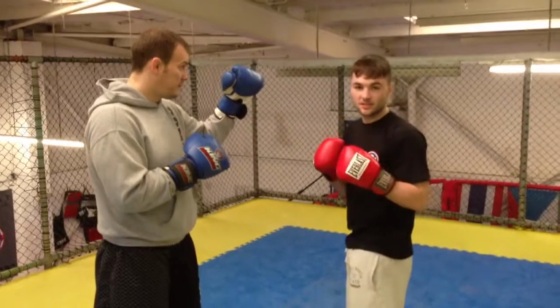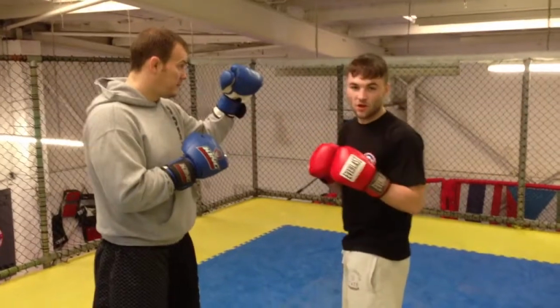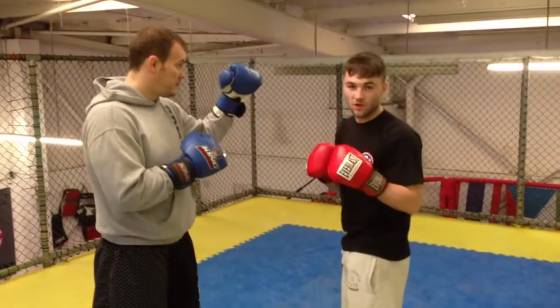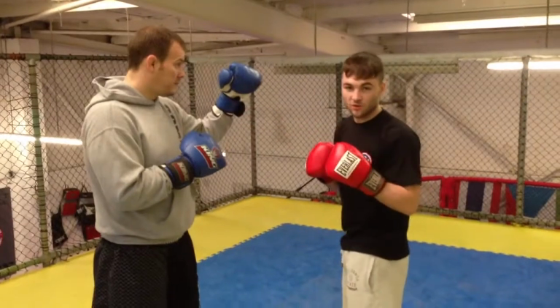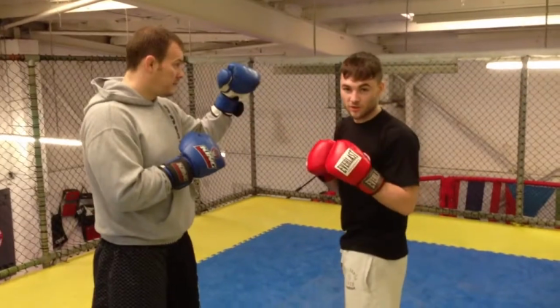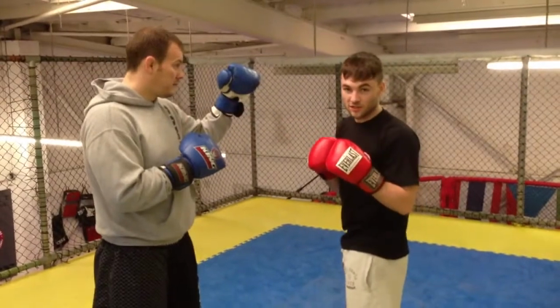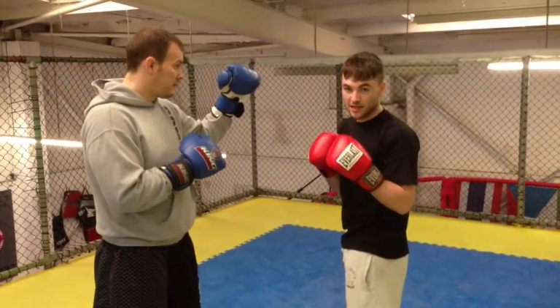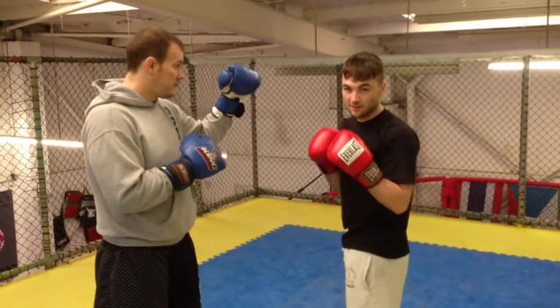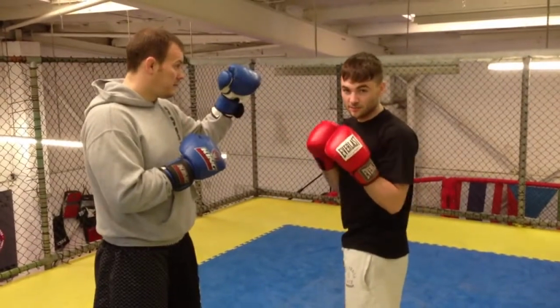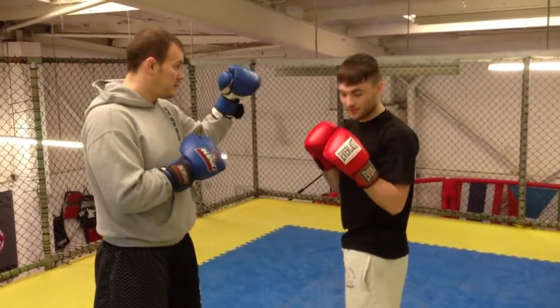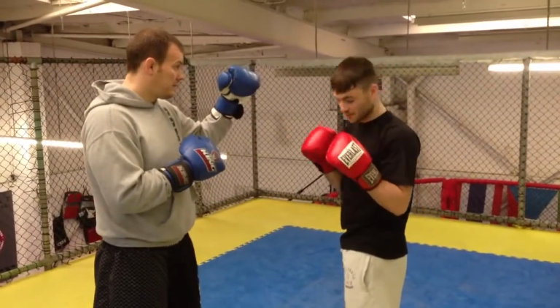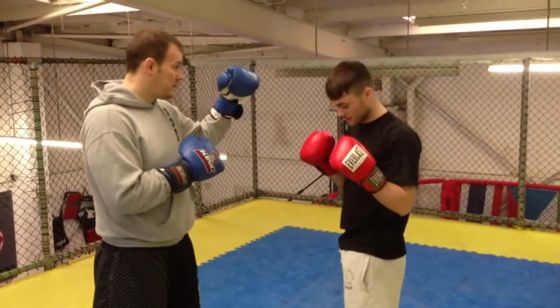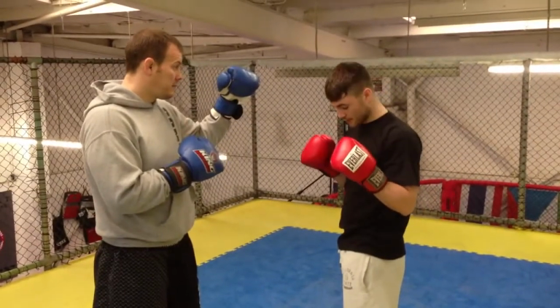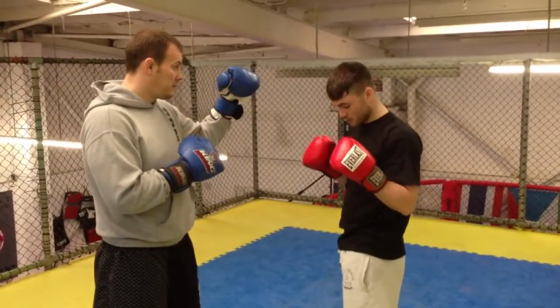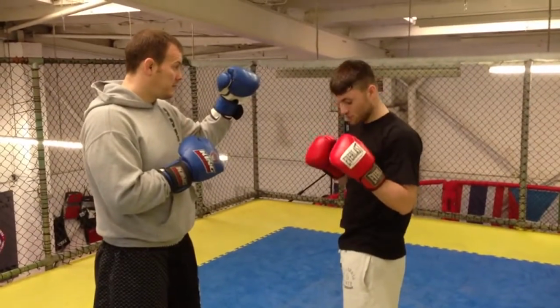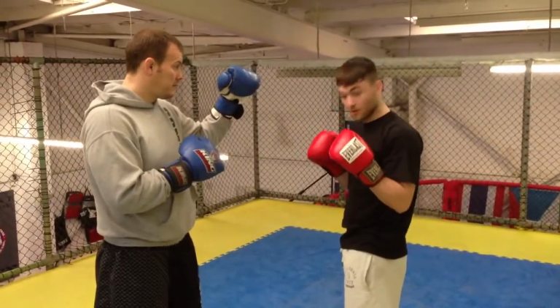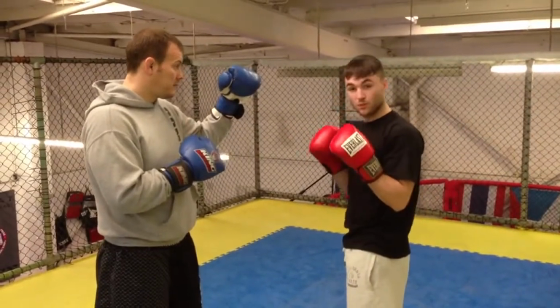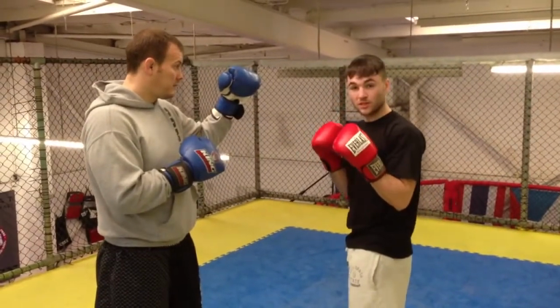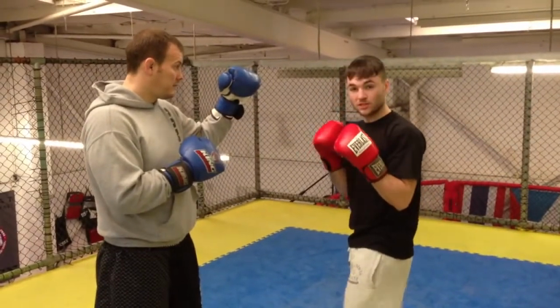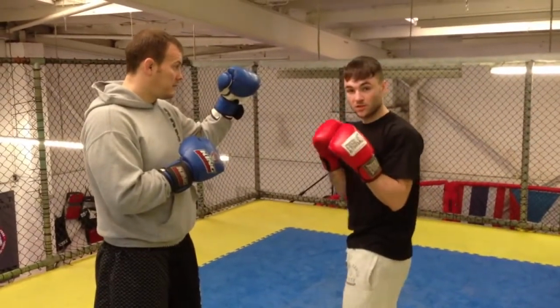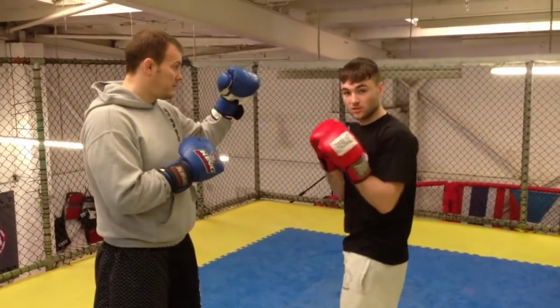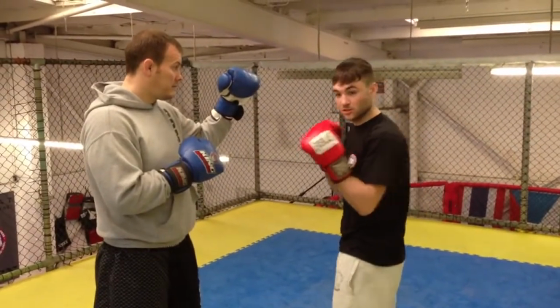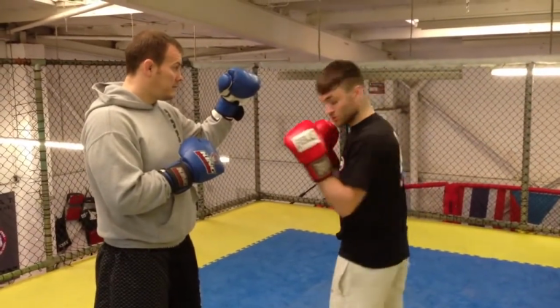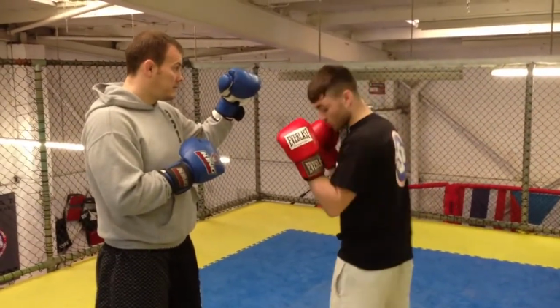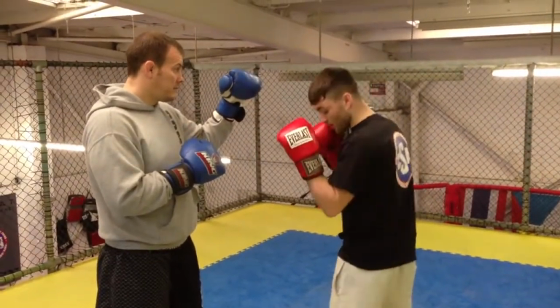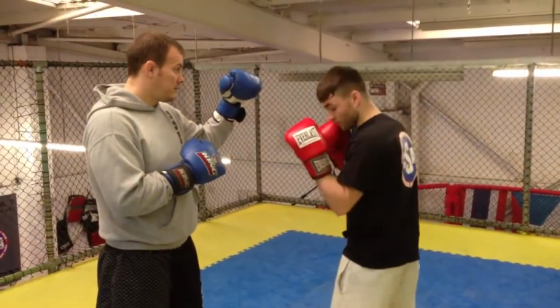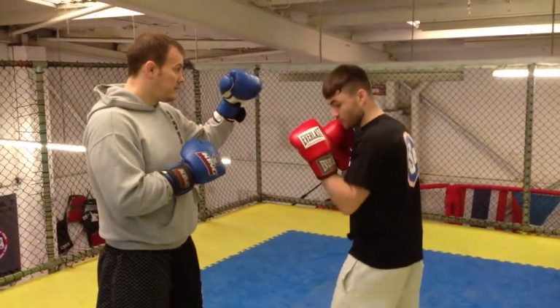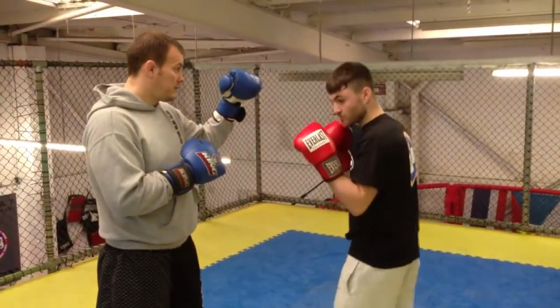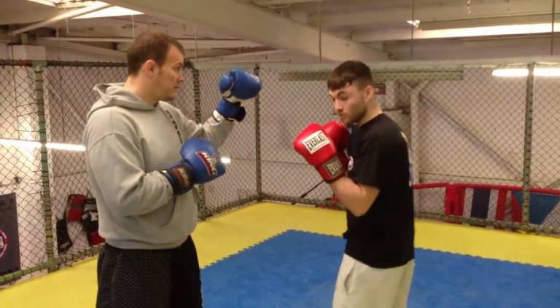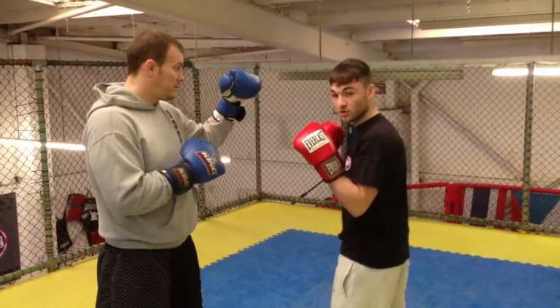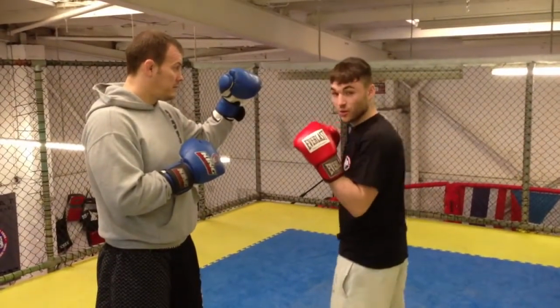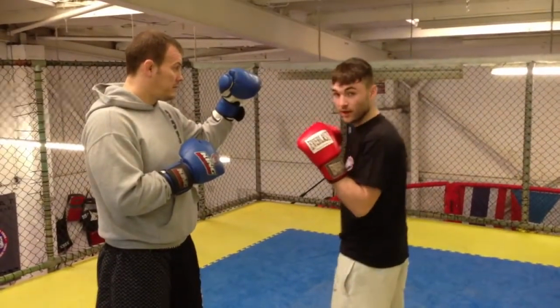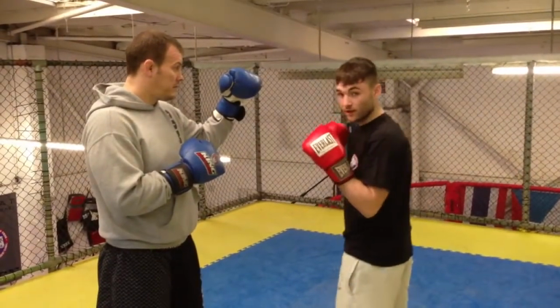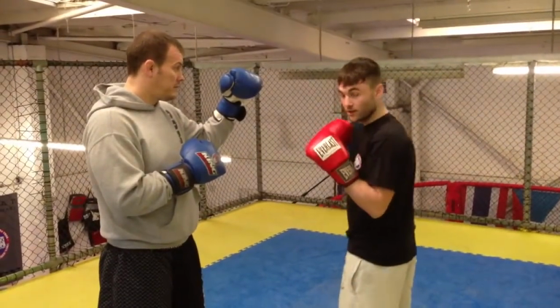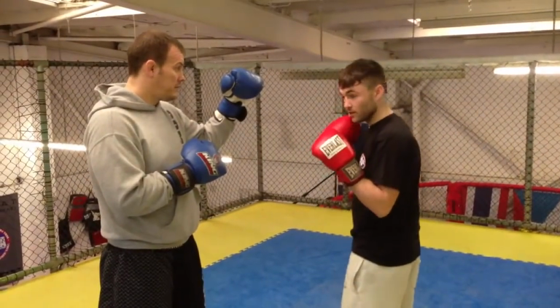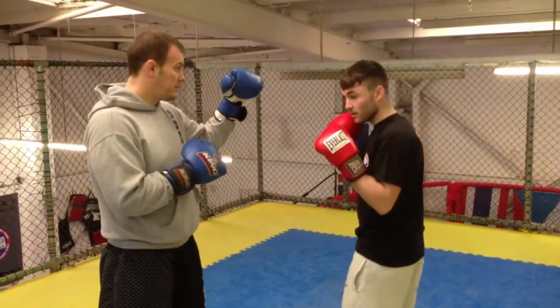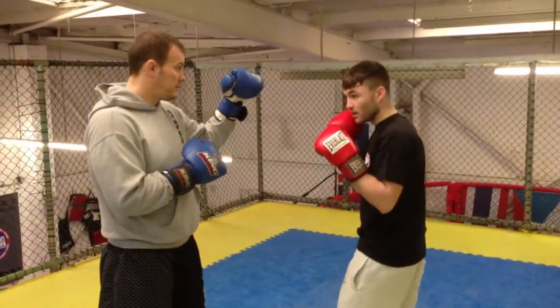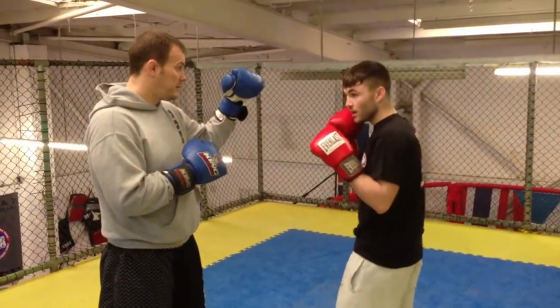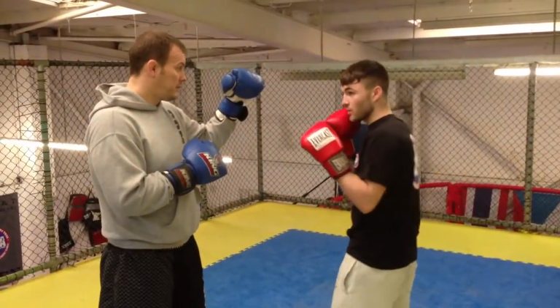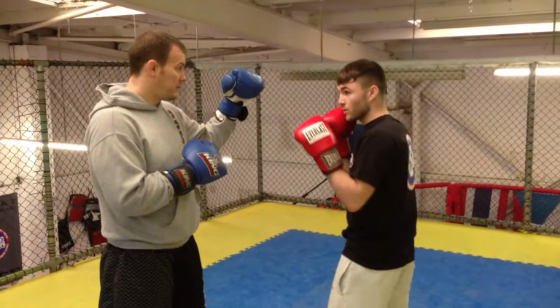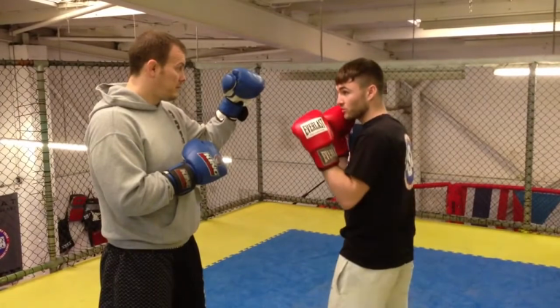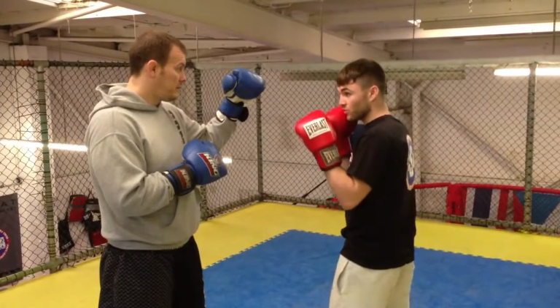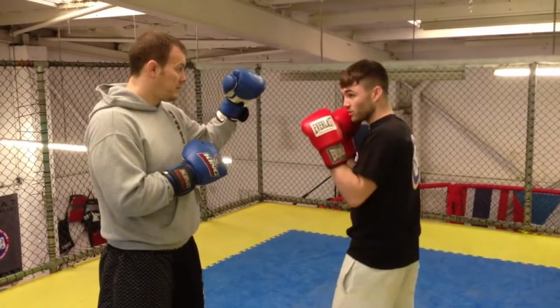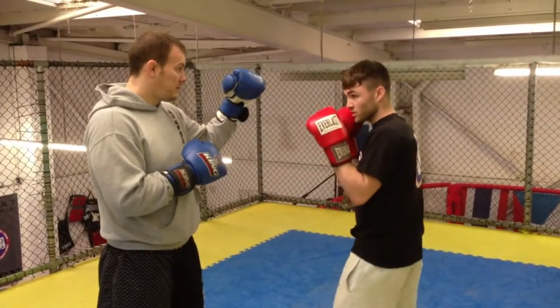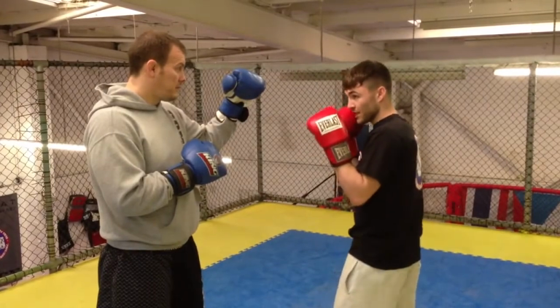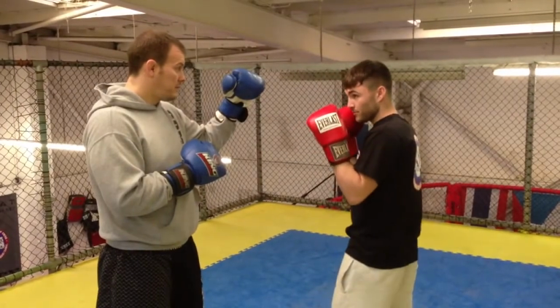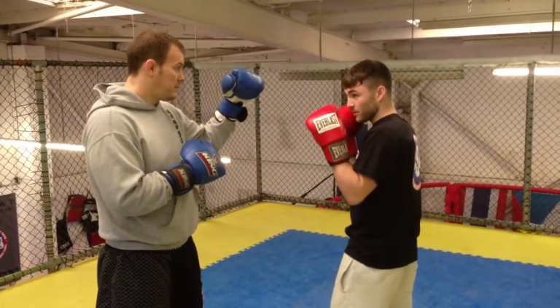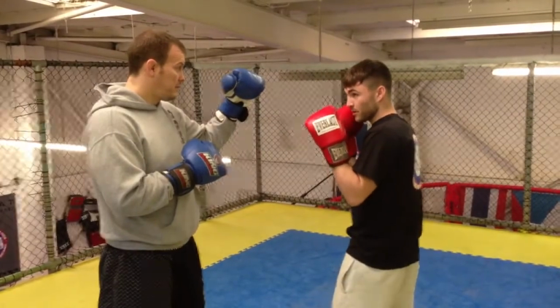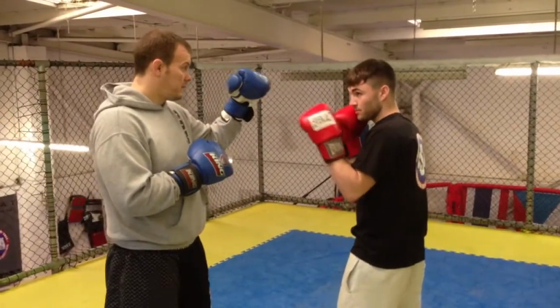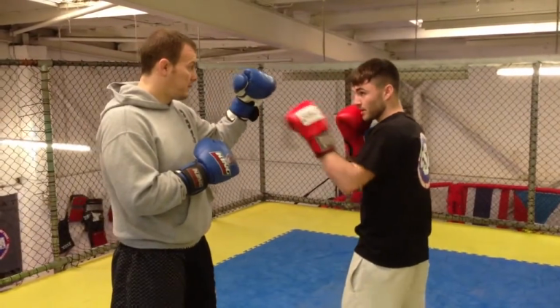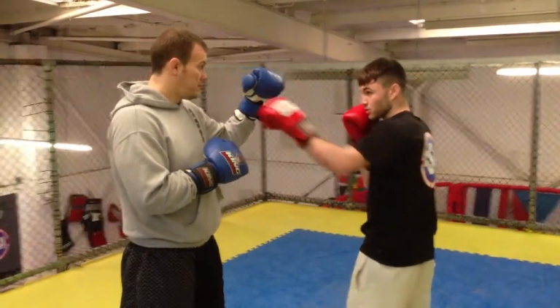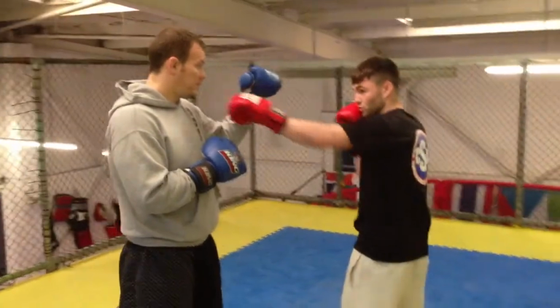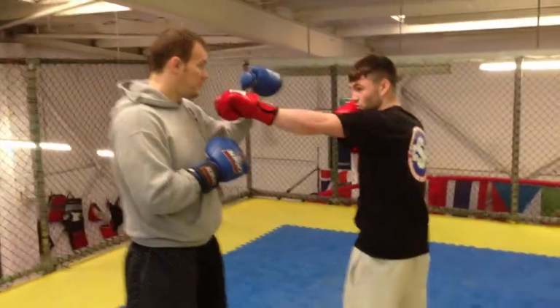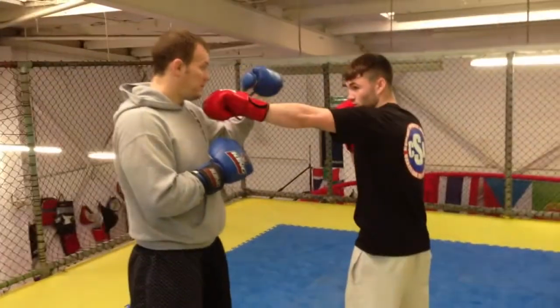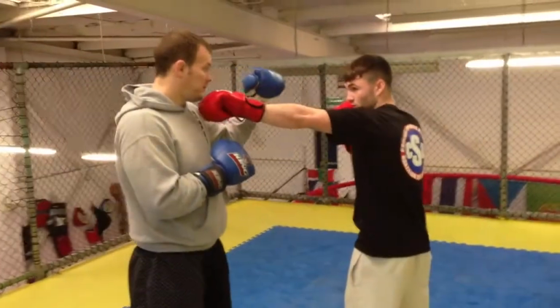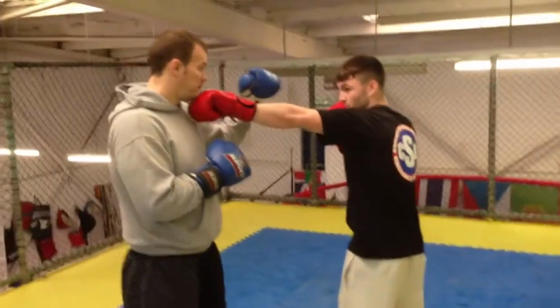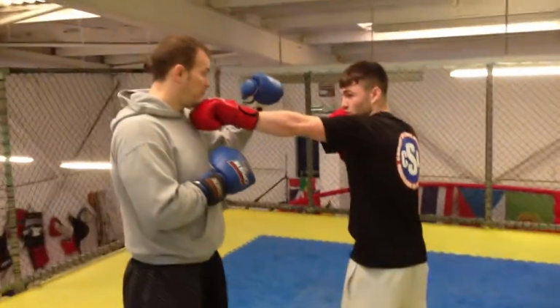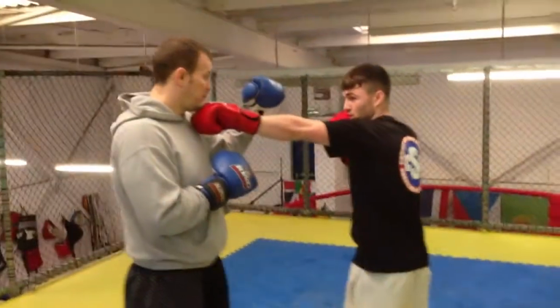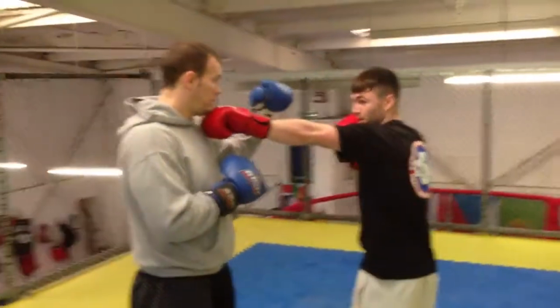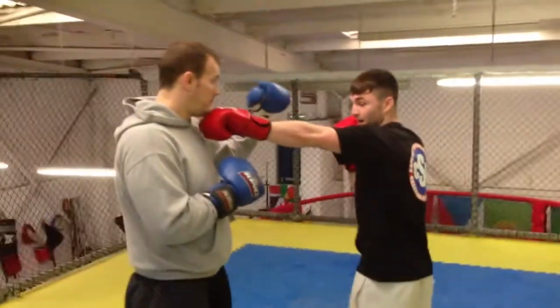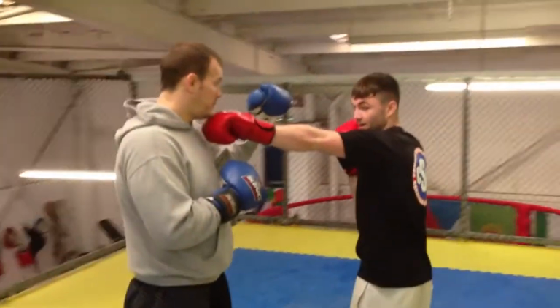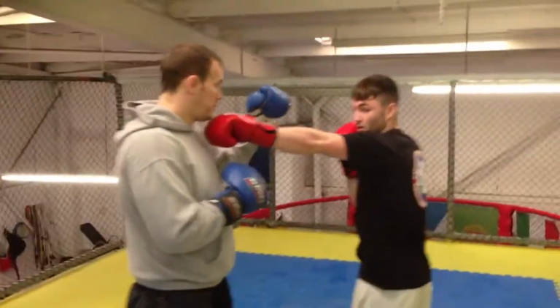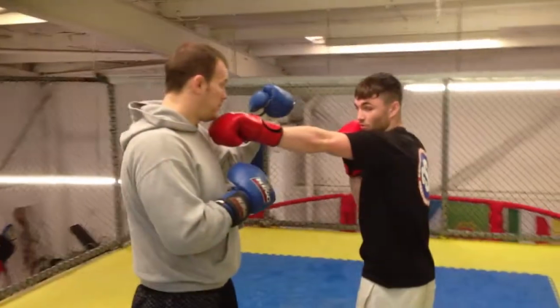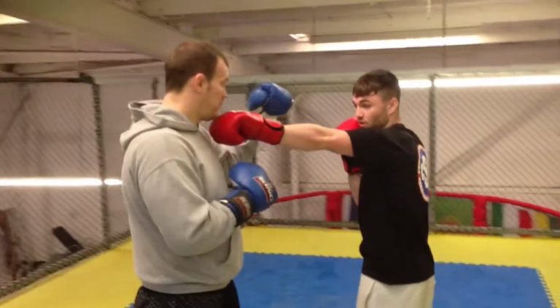Starting off with the jab, I'm going to make sure my body is nice and side on, not square. When I throw the jab, I'm going to make sure I'm turning my hand over.